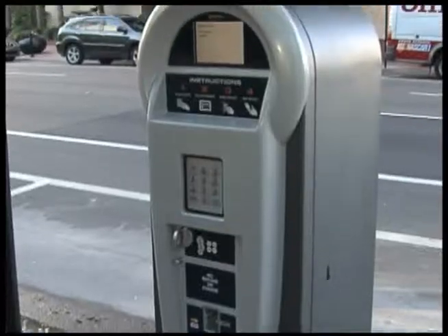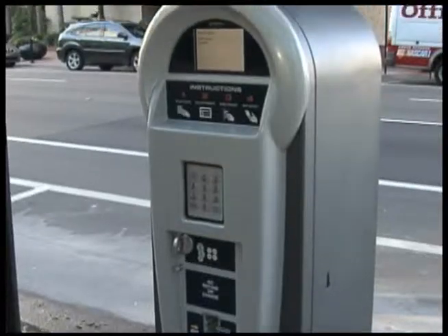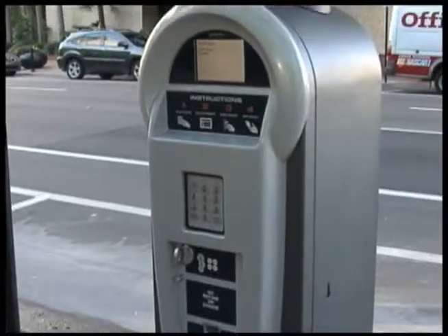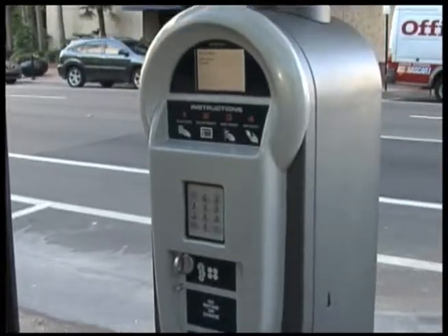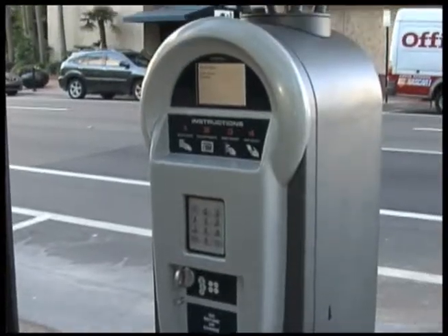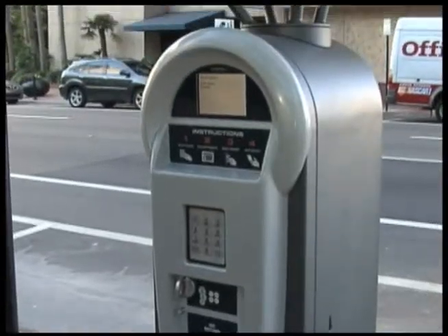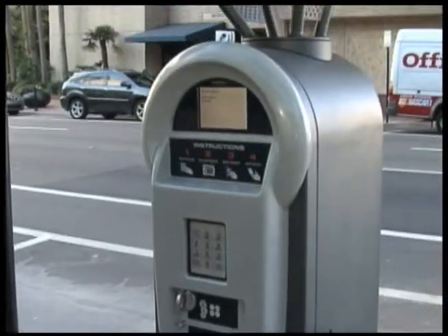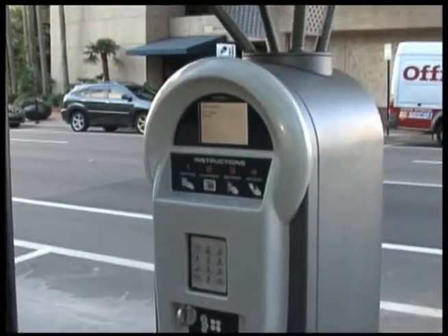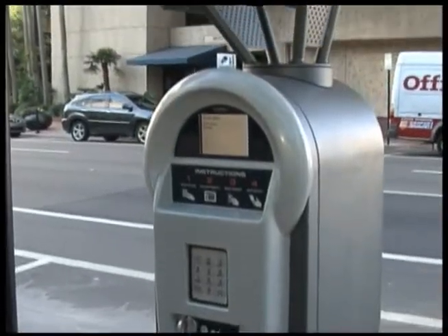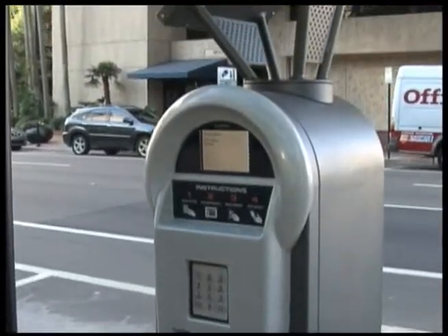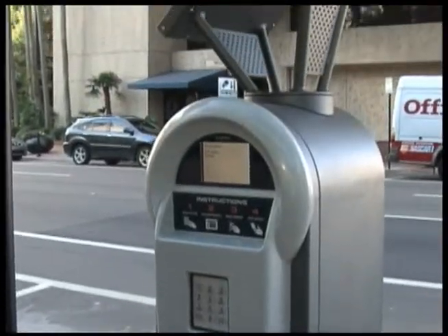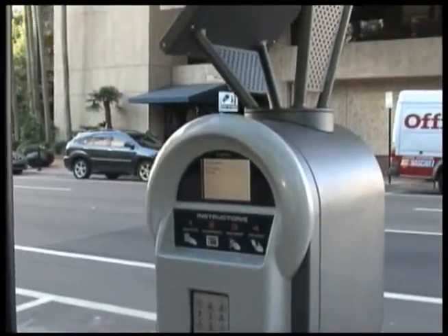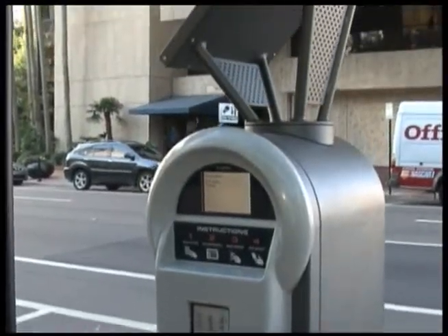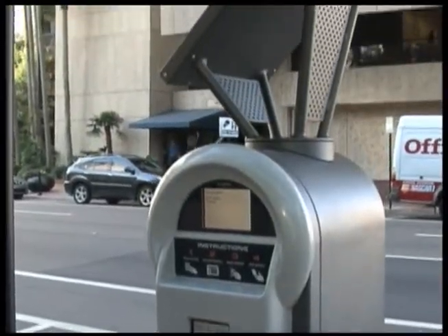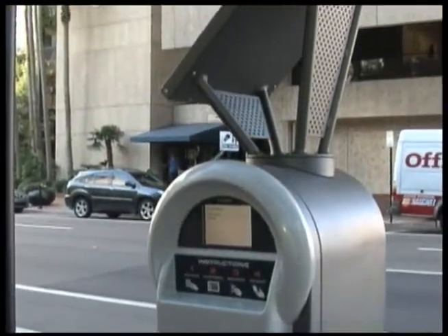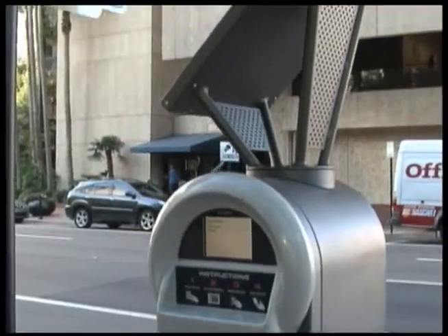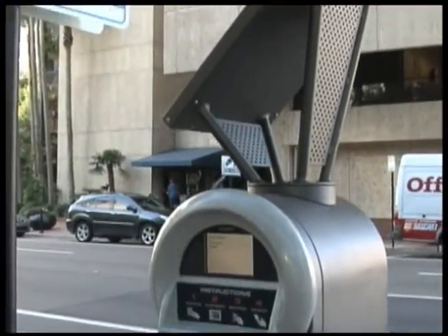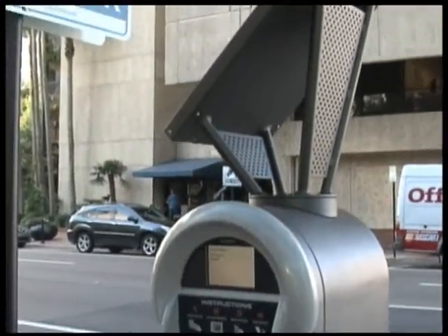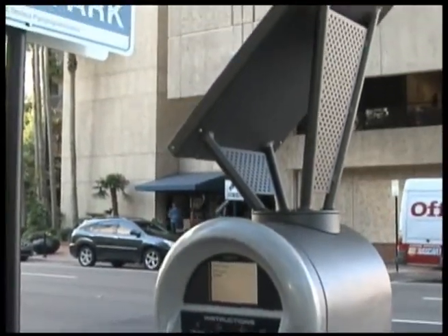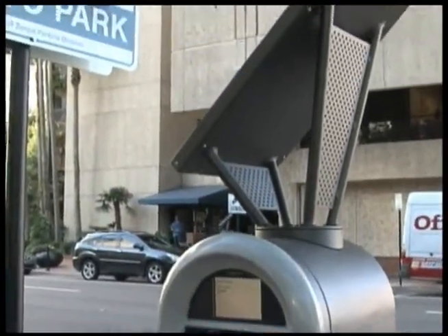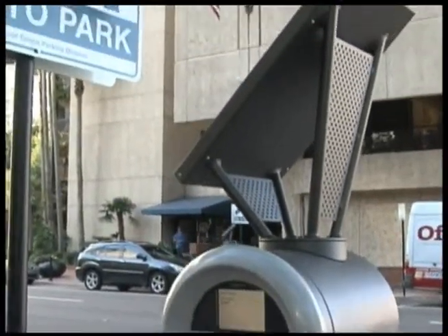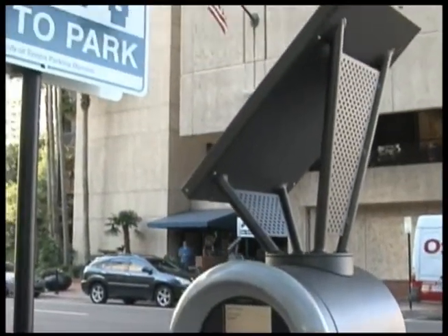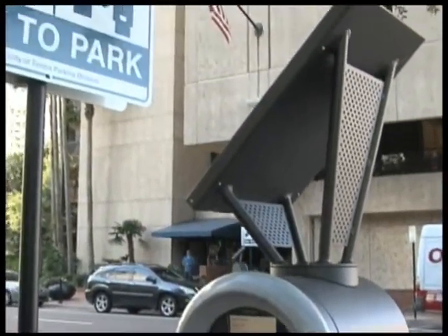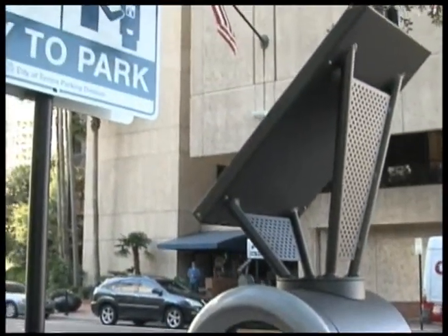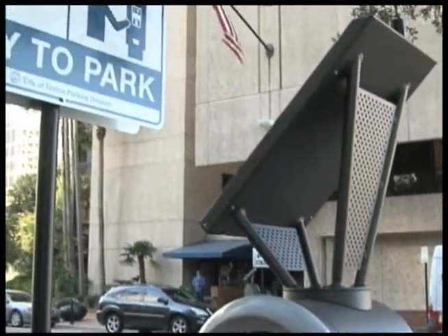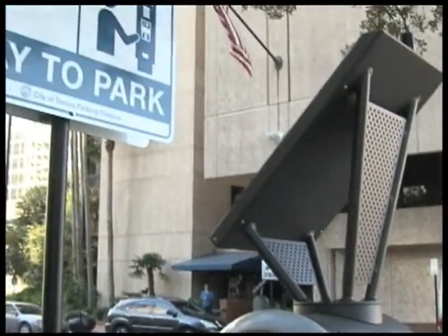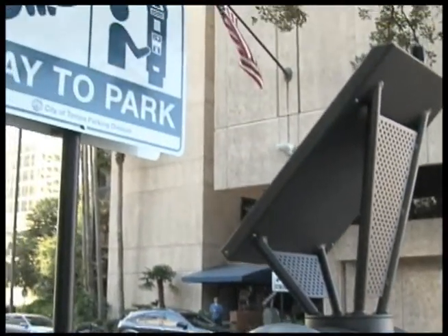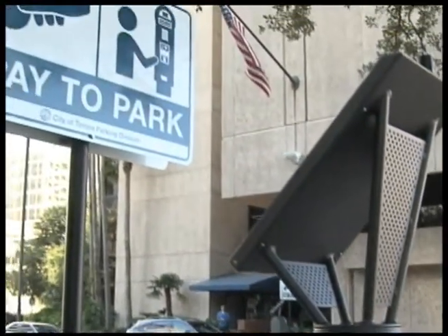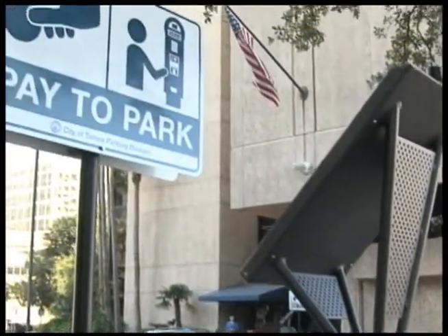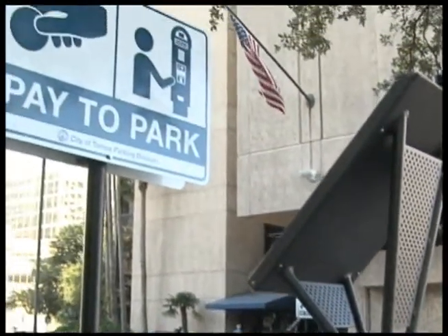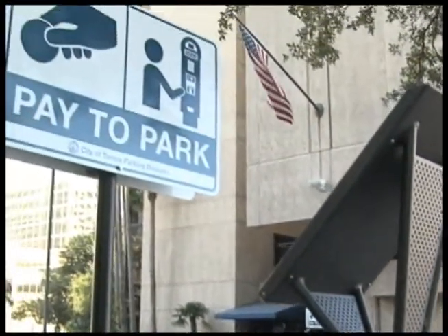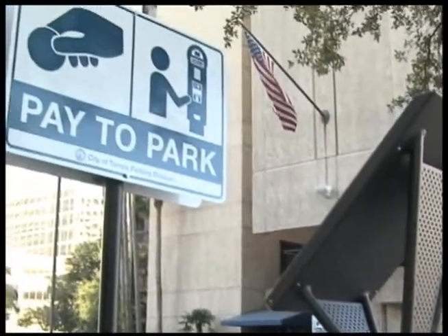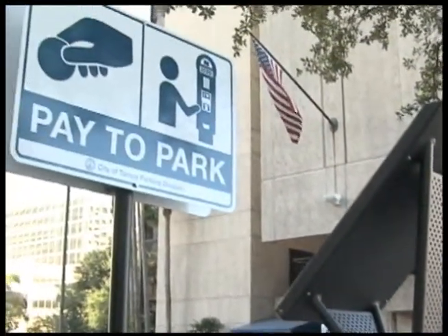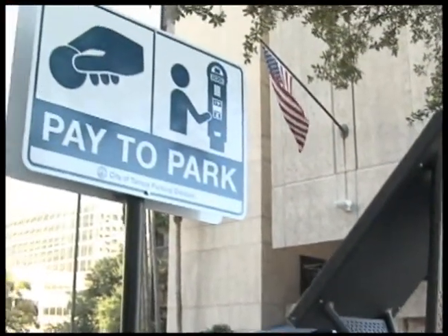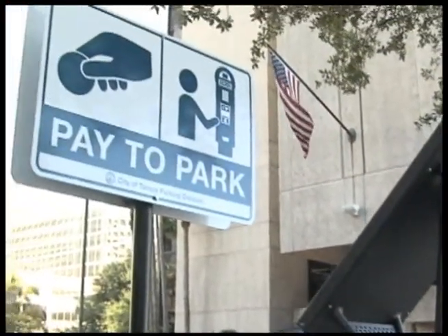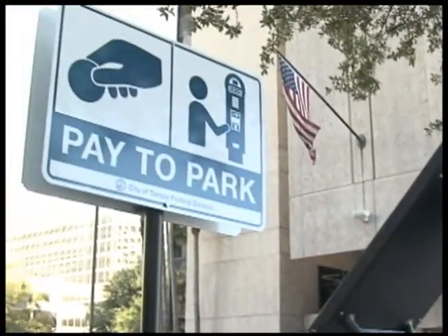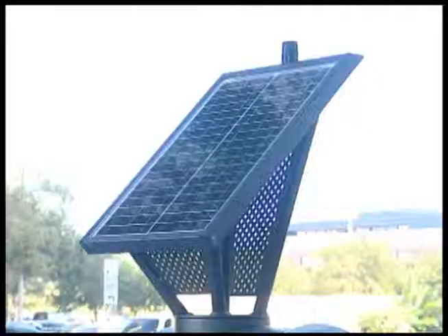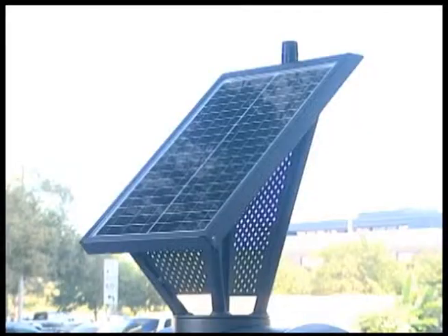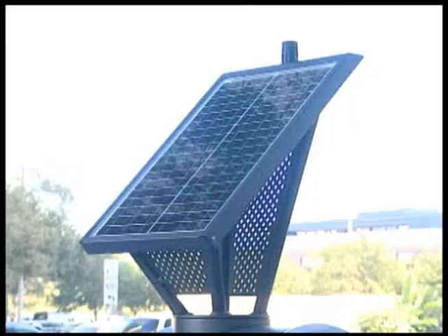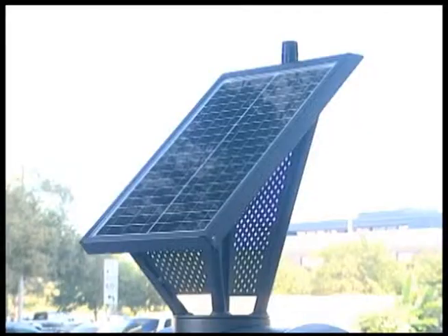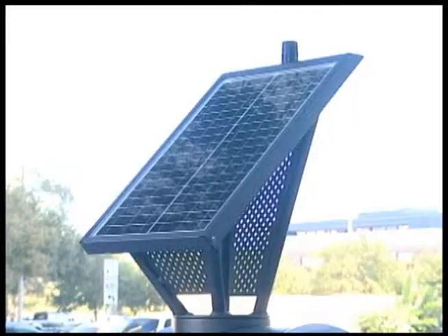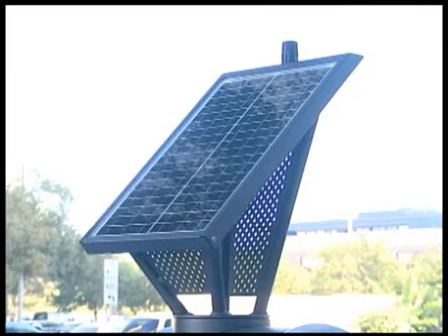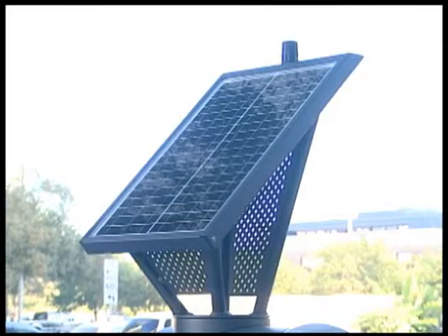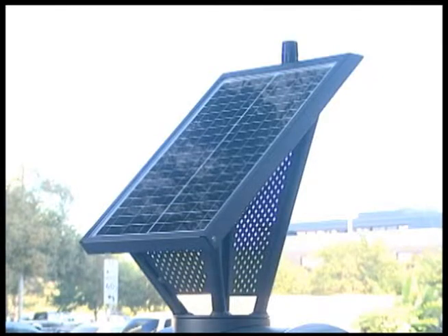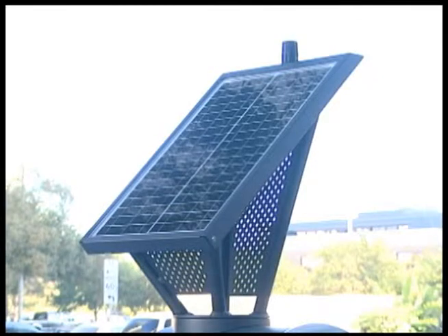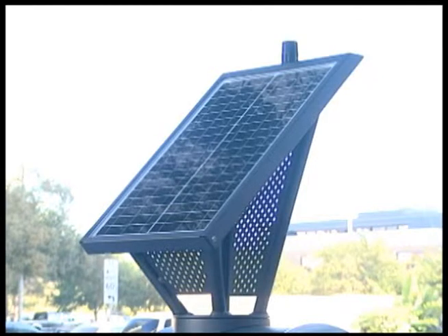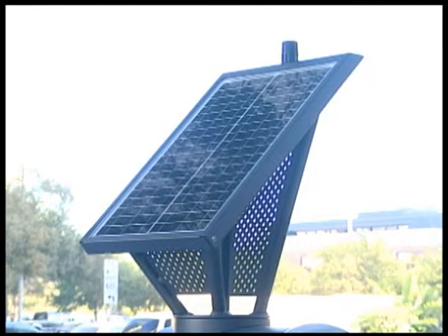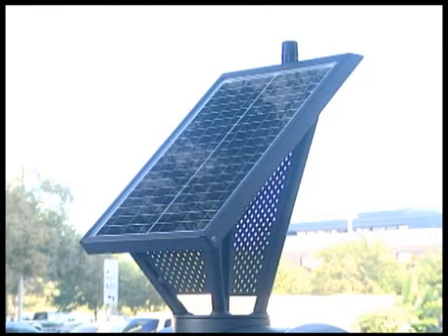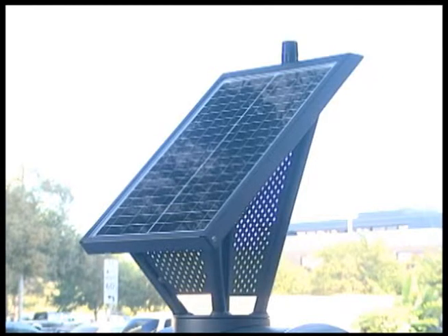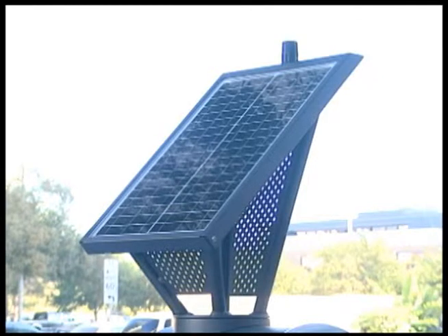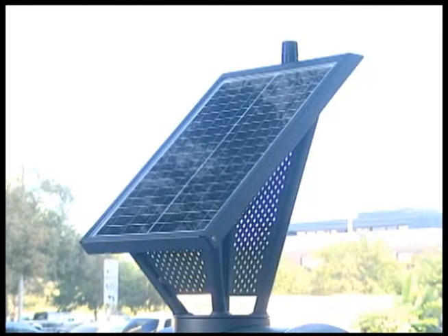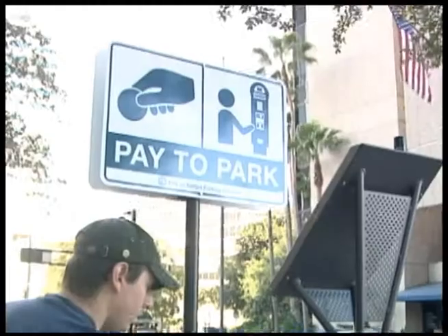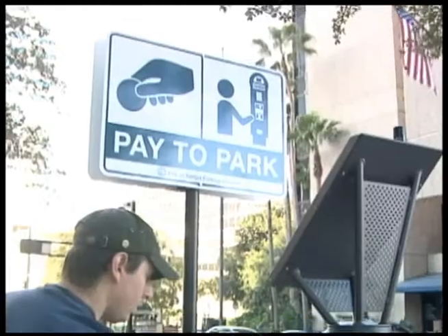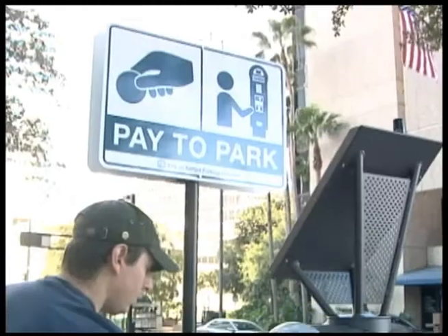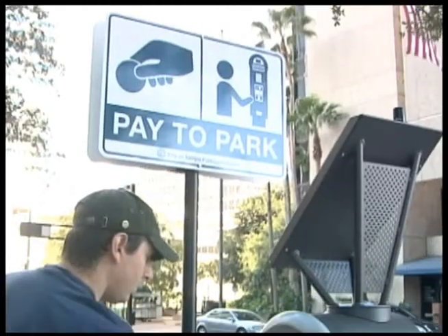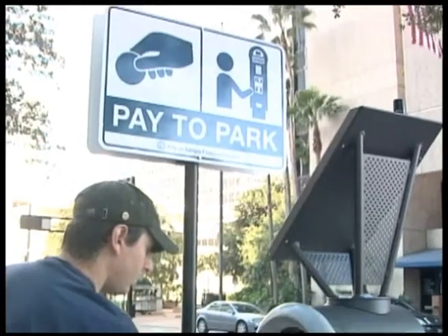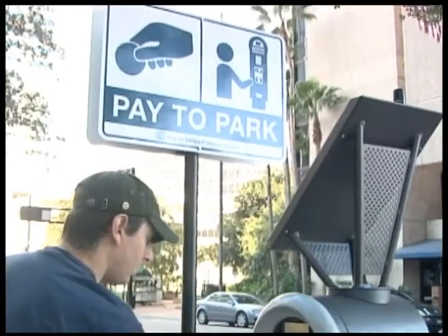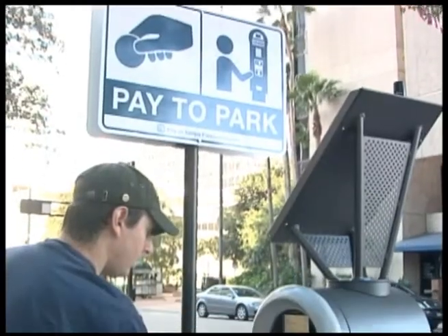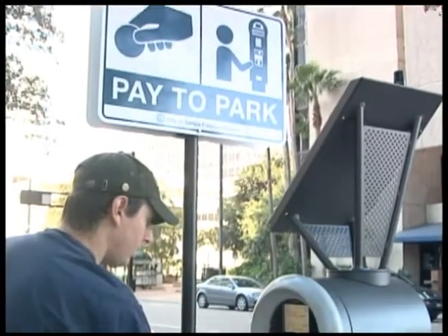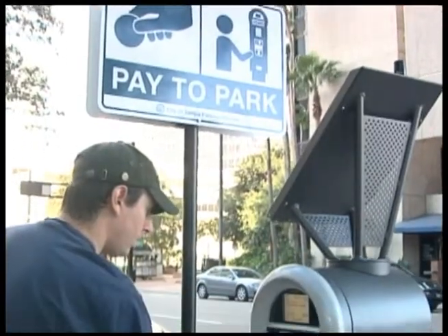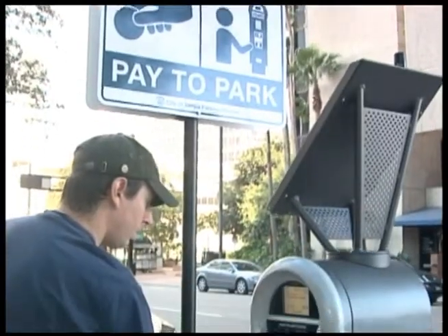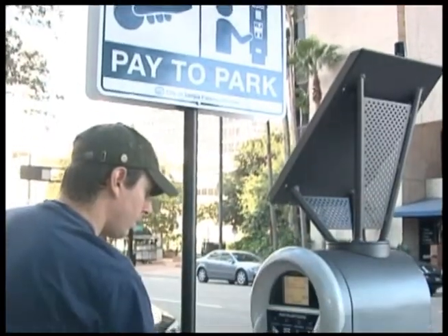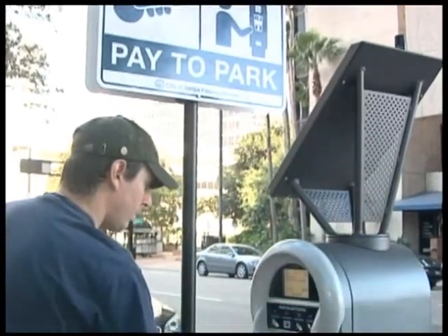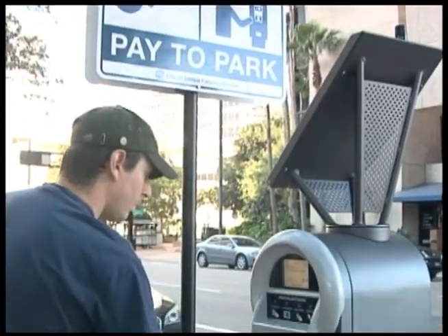New parking pay stations are located throughout downtown Tampa. The stand-alone solar-powered stations are convenient and easy to use.